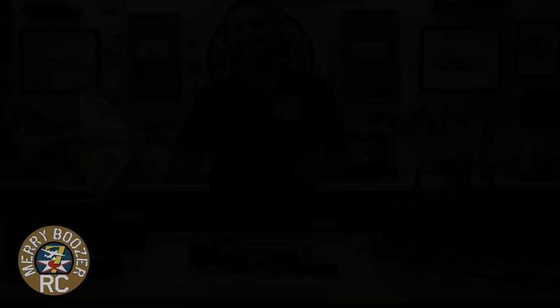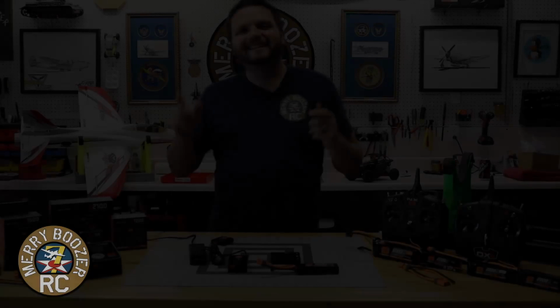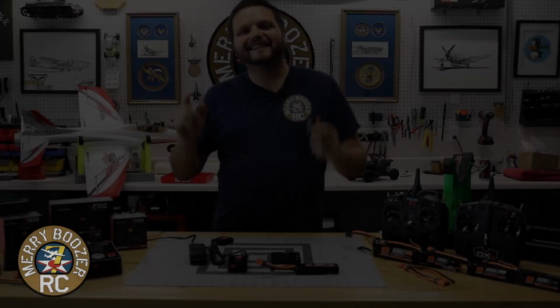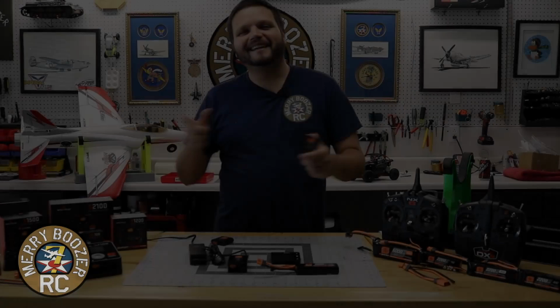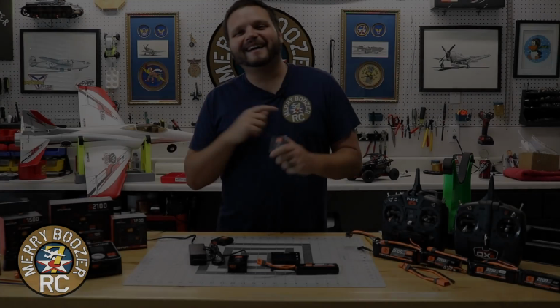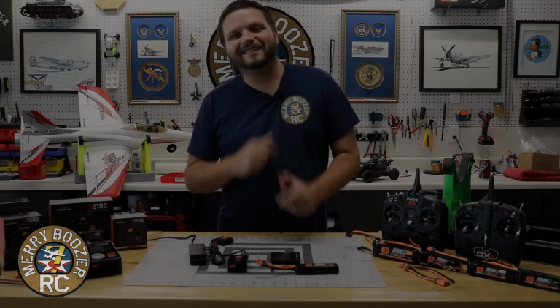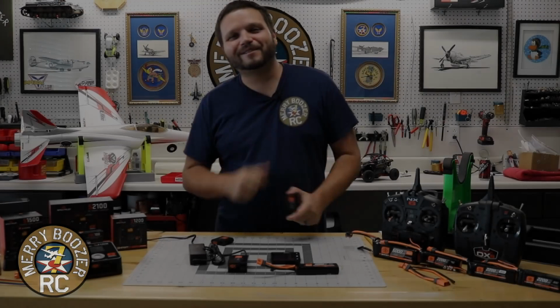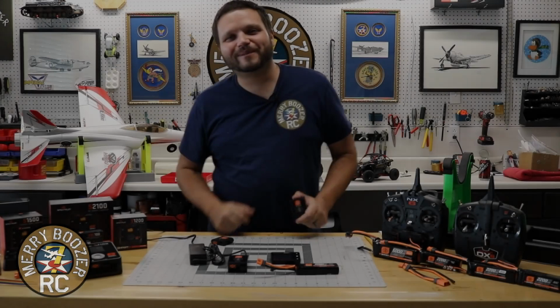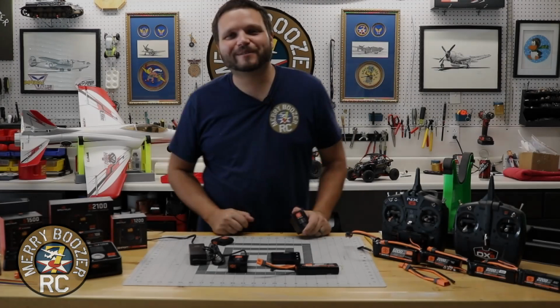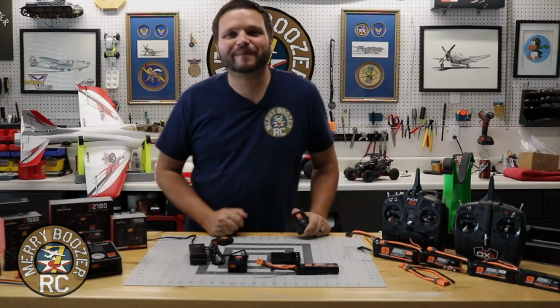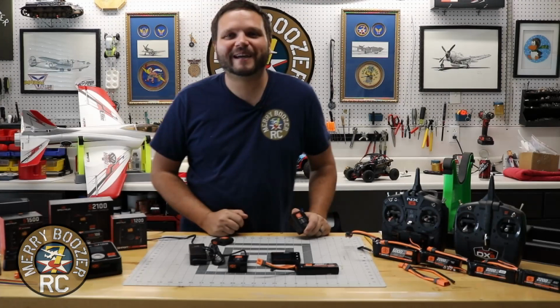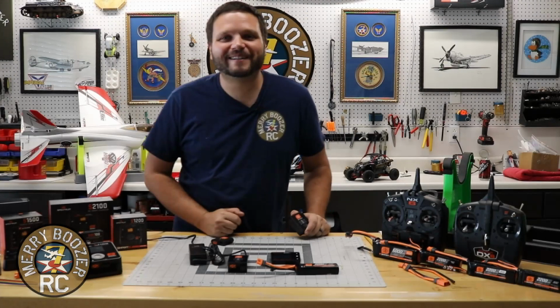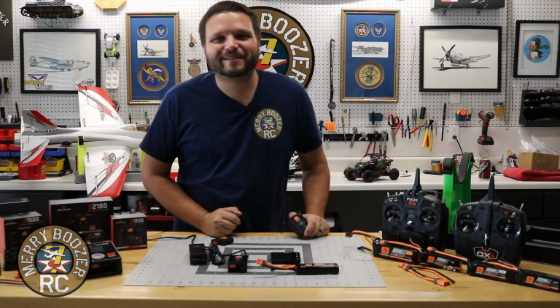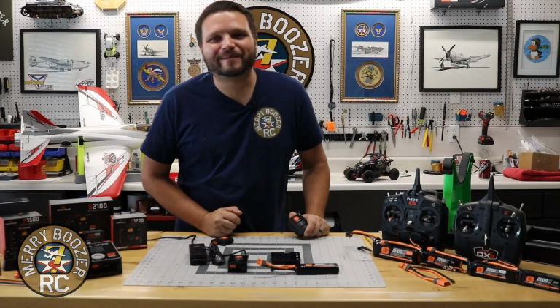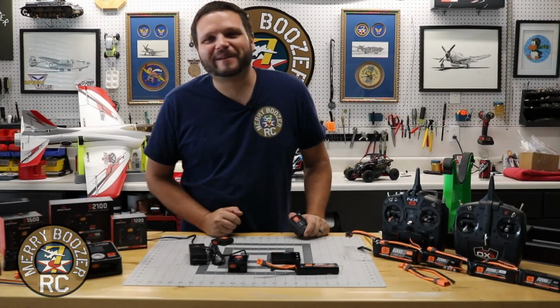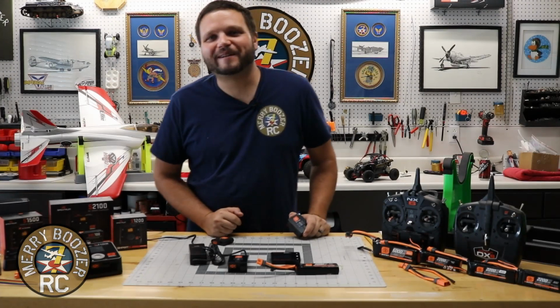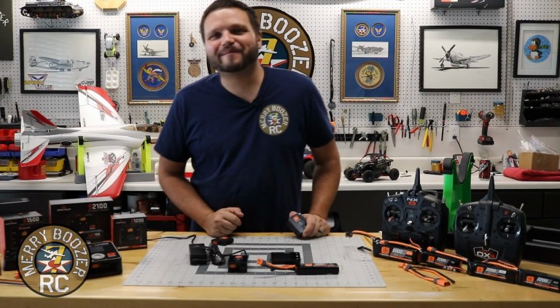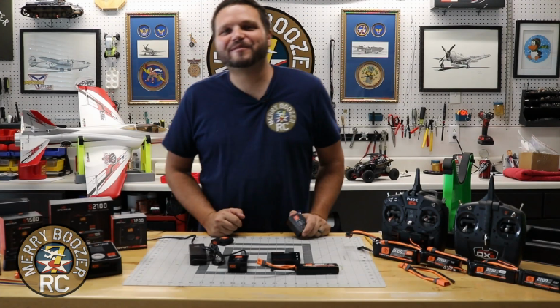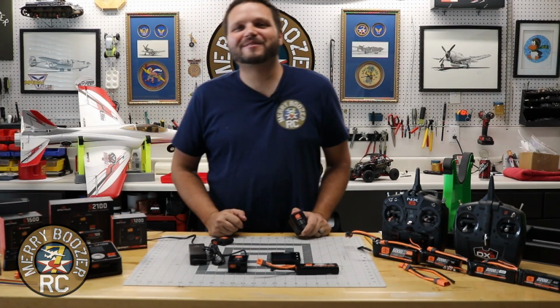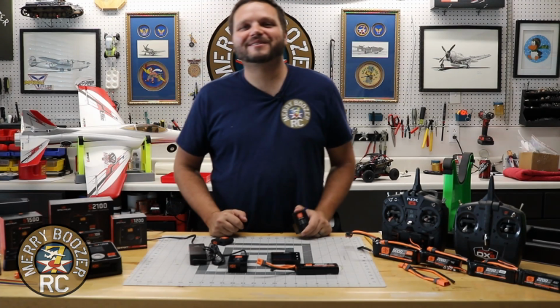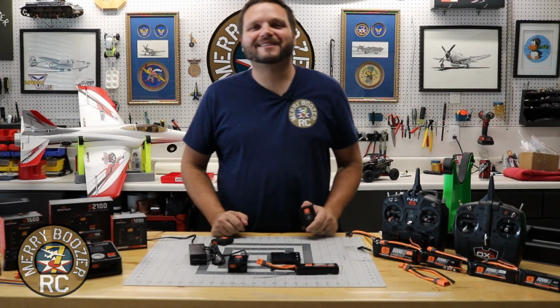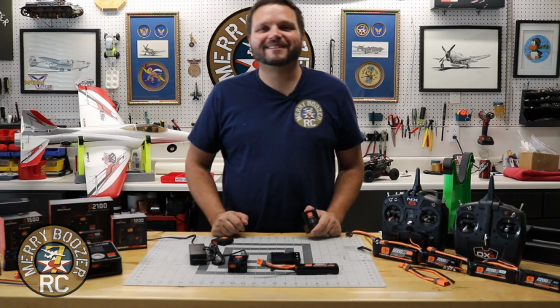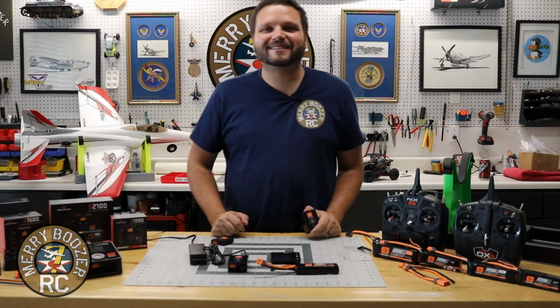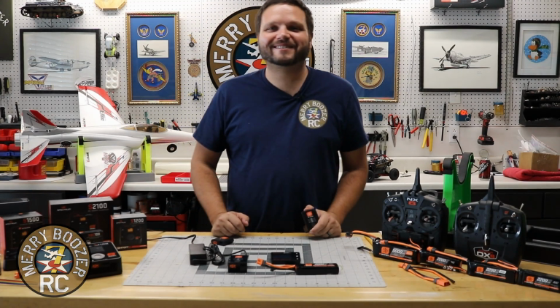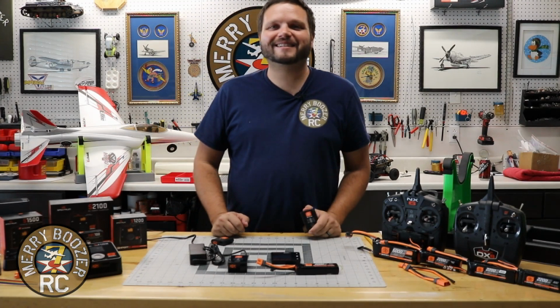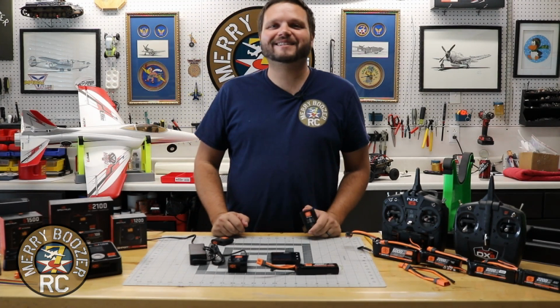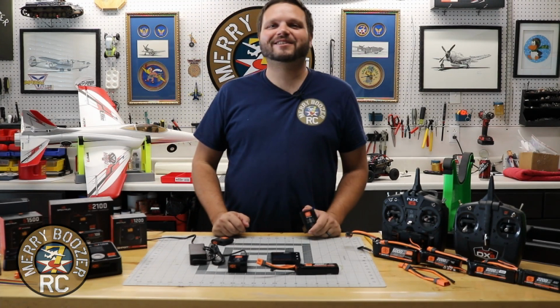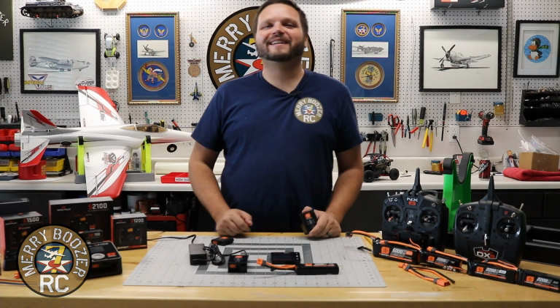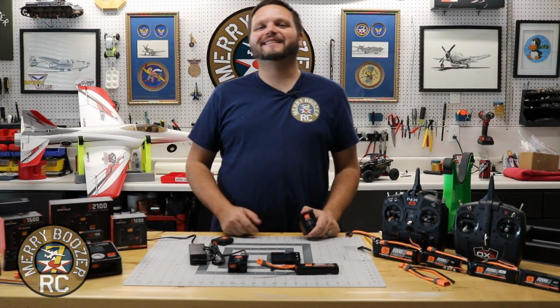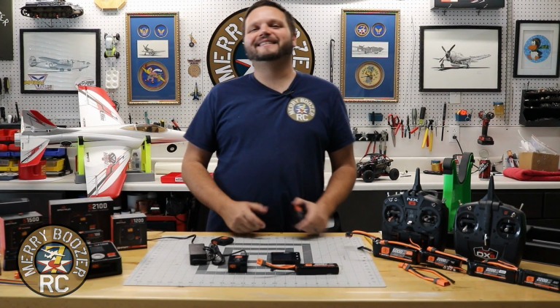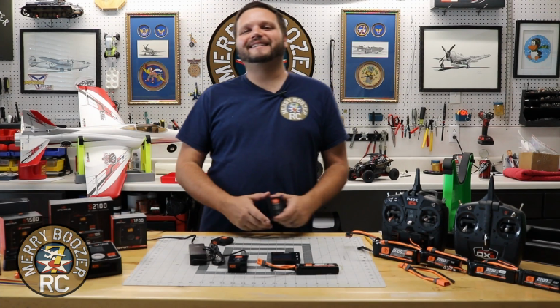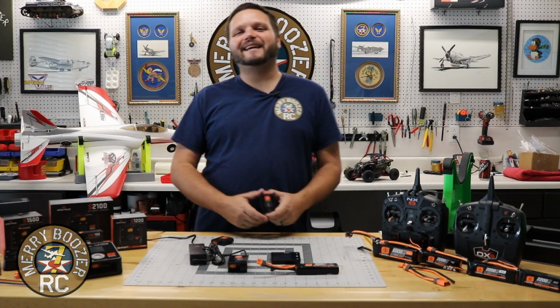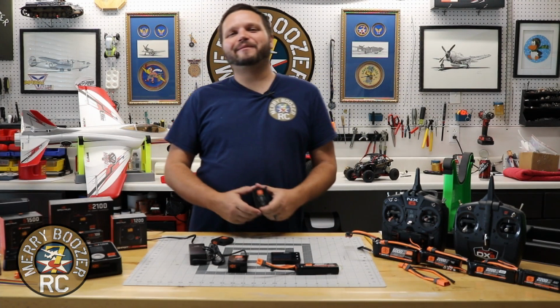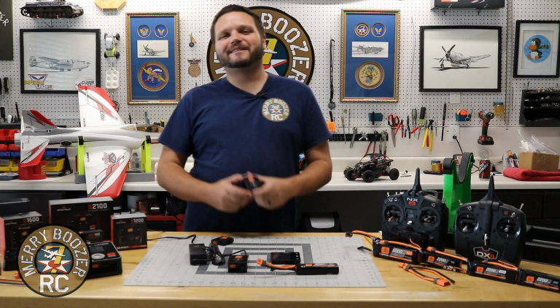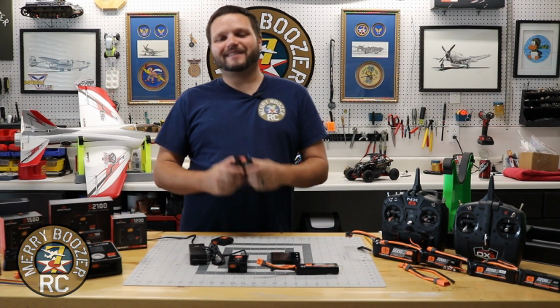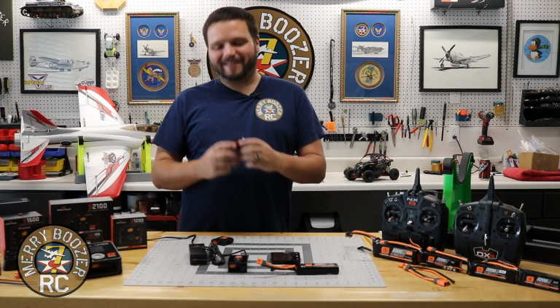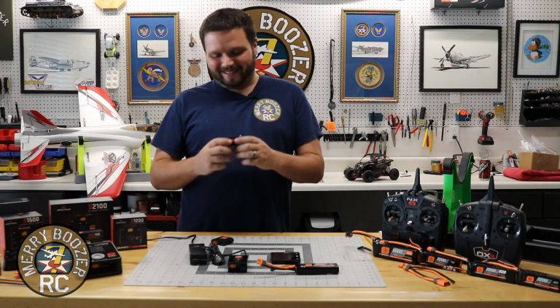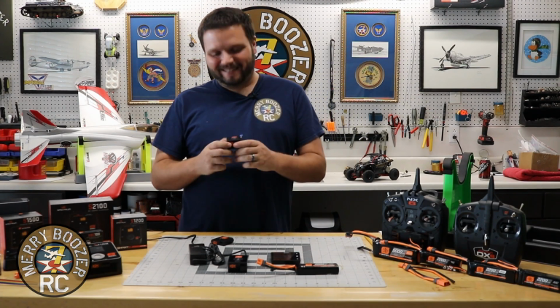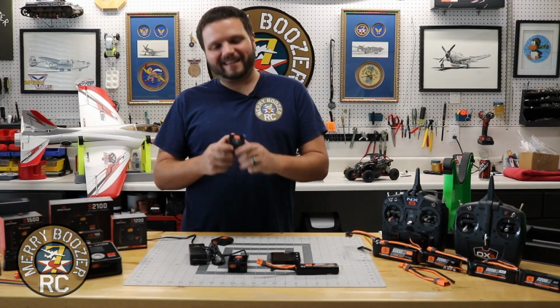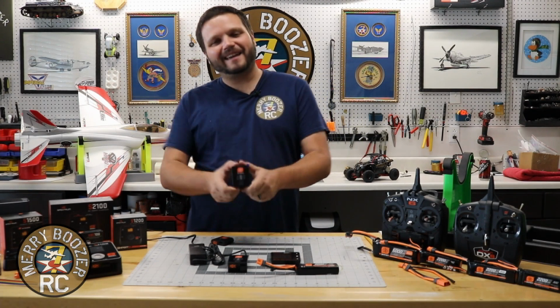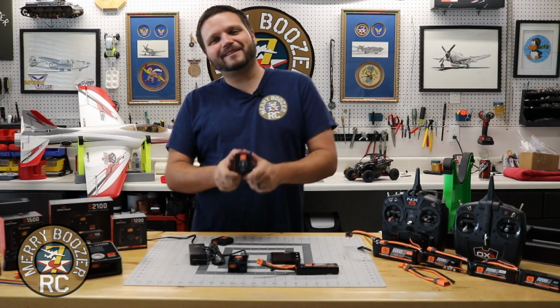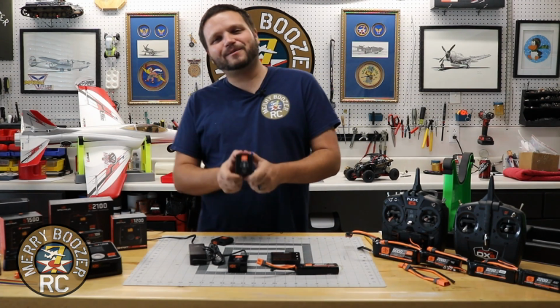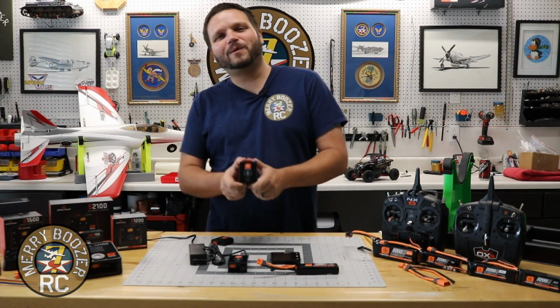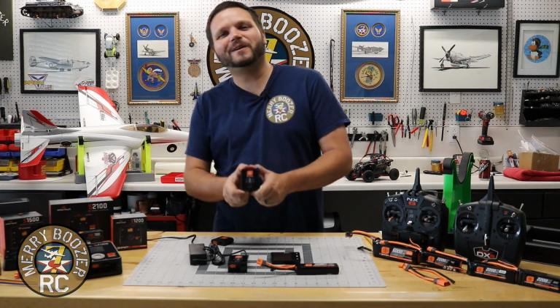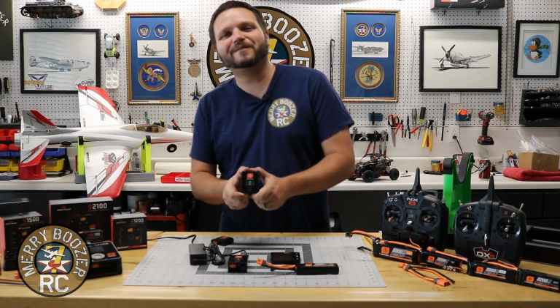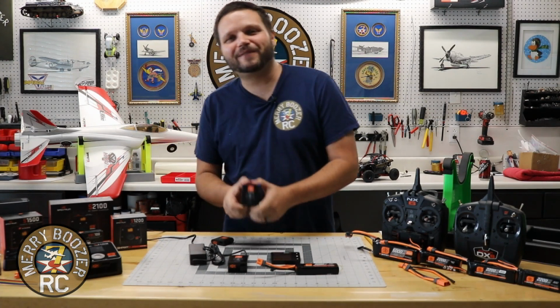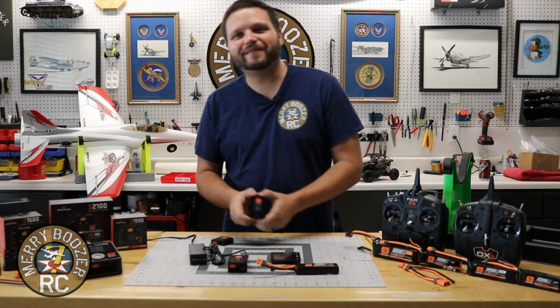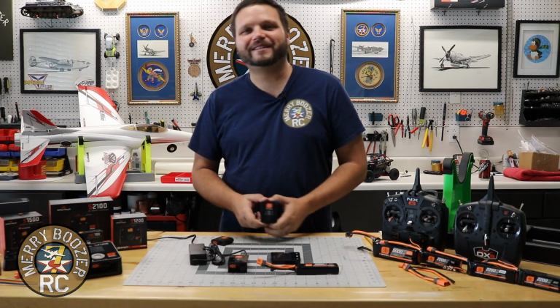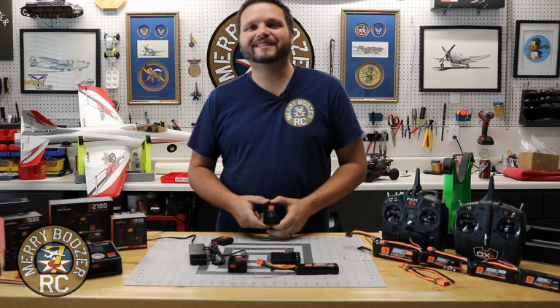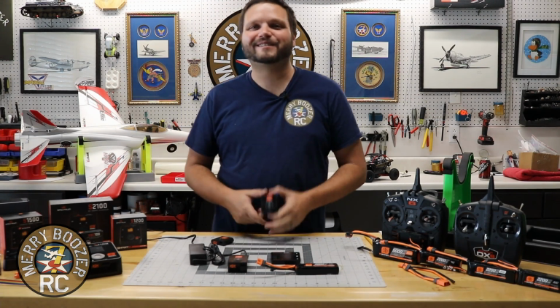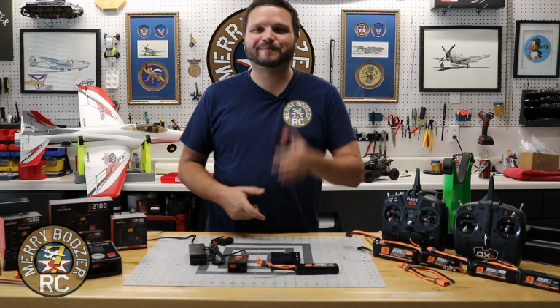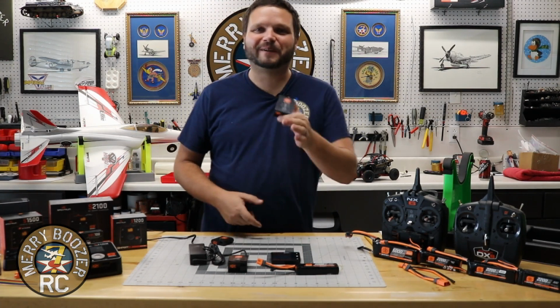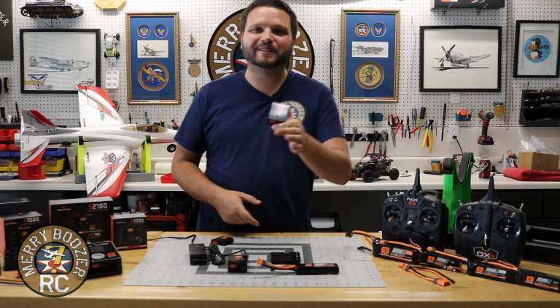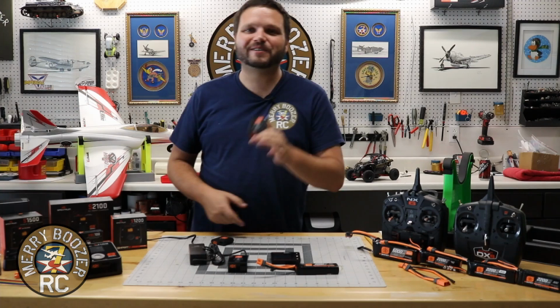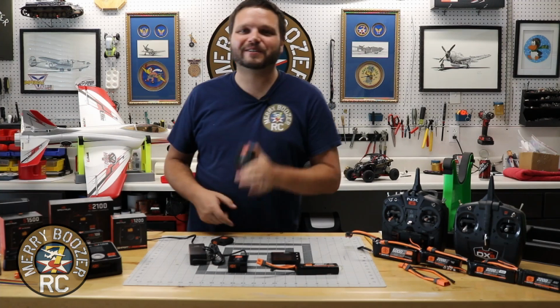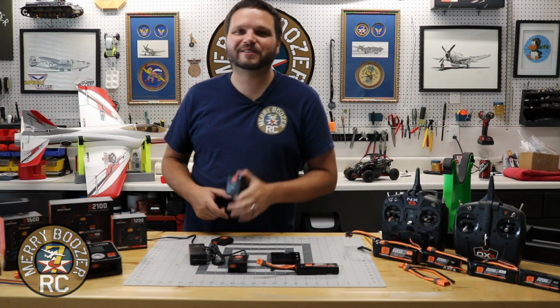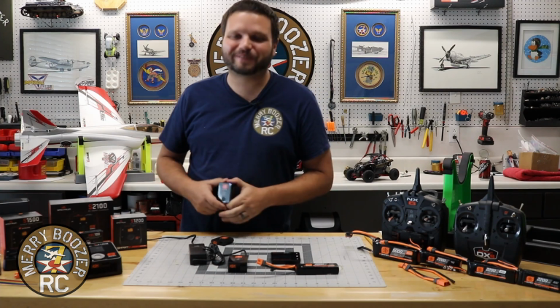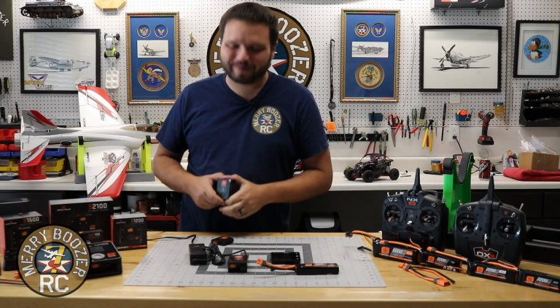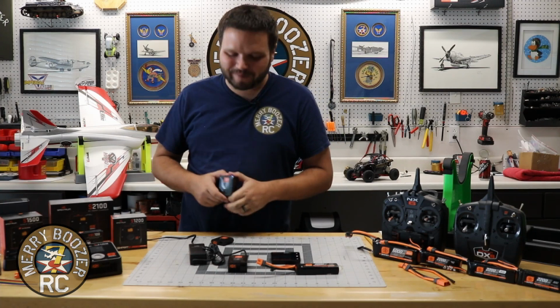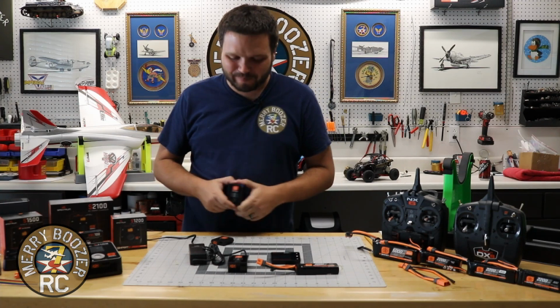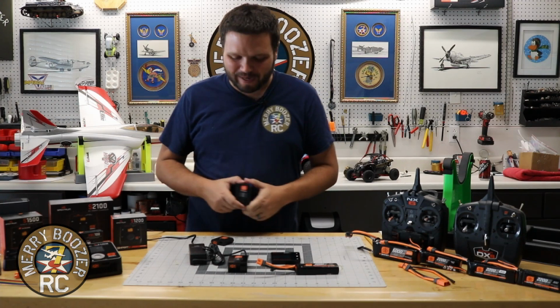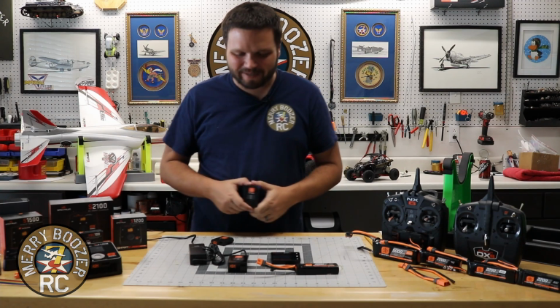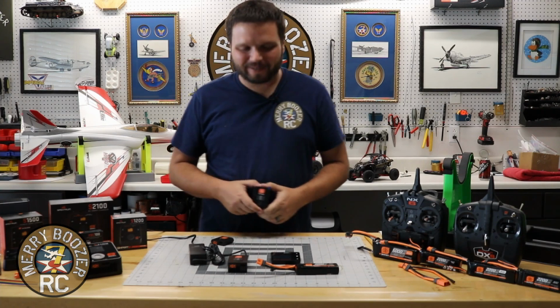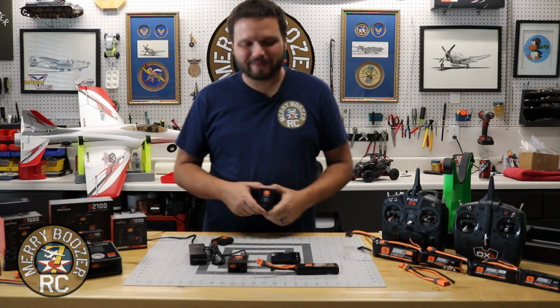Guys, welcome back to the Merry Boozer's RC Channel. Today we're talking about the S150 Smart Charger from Spektrum.